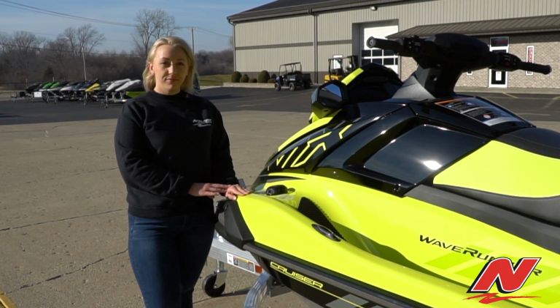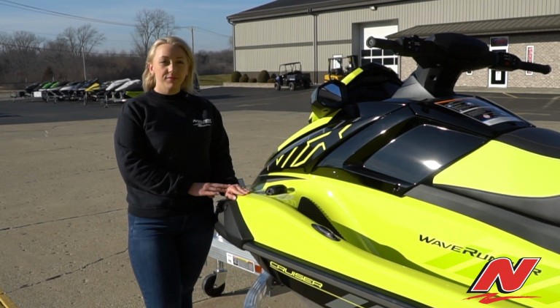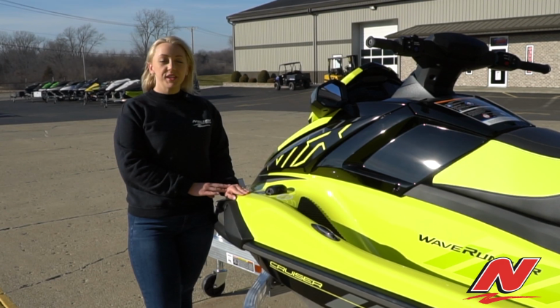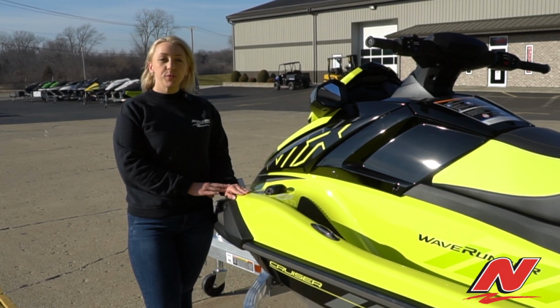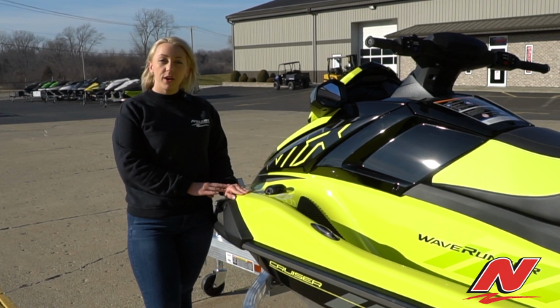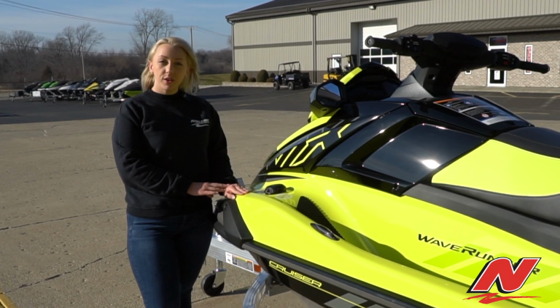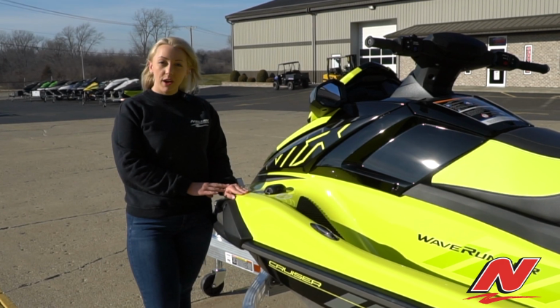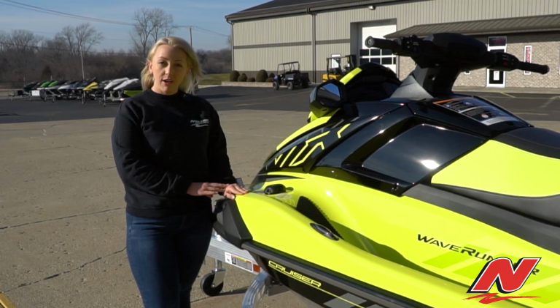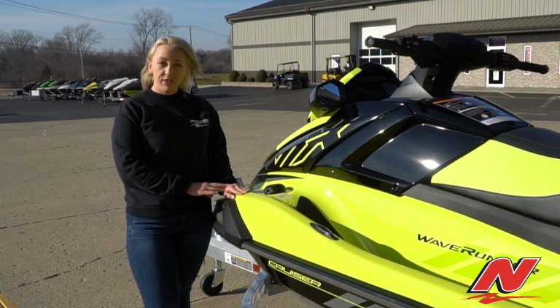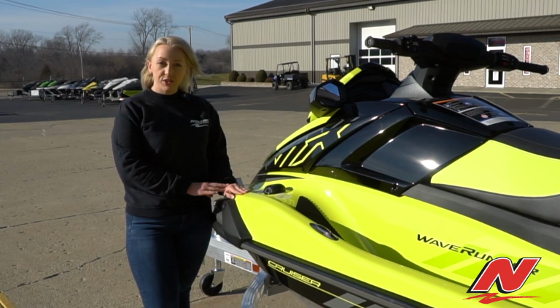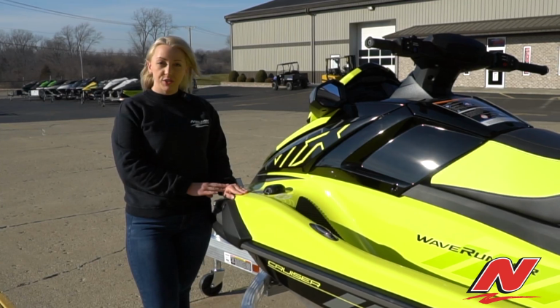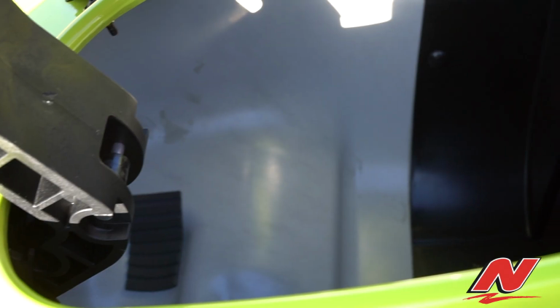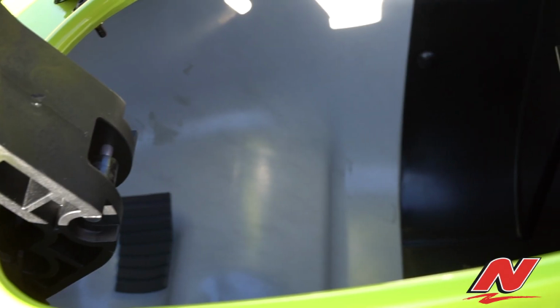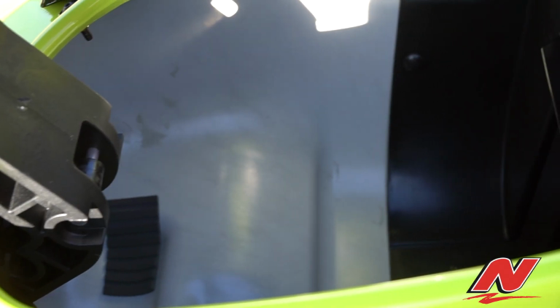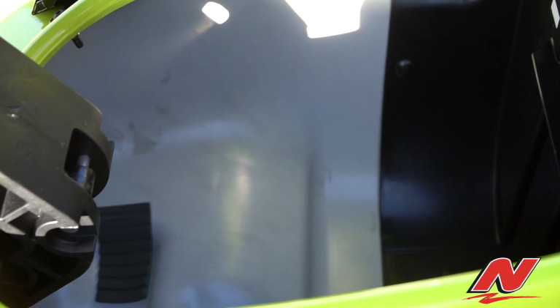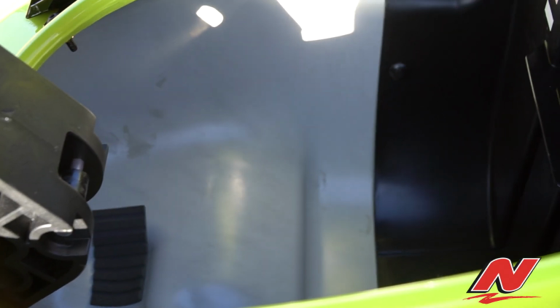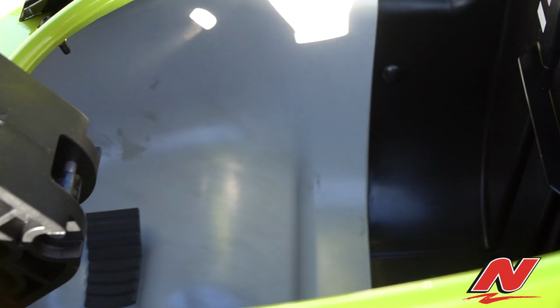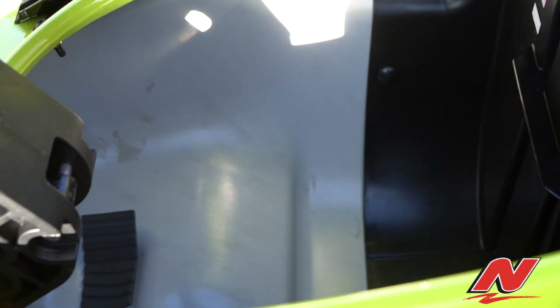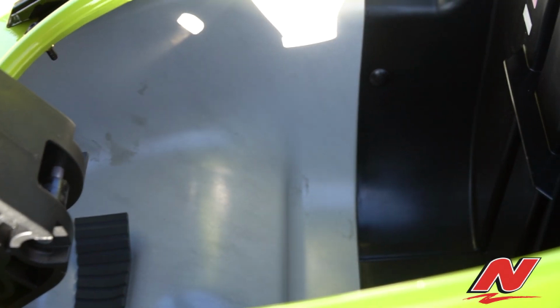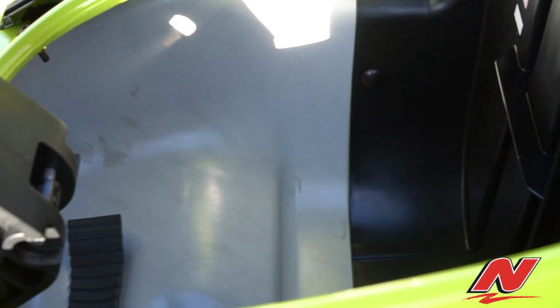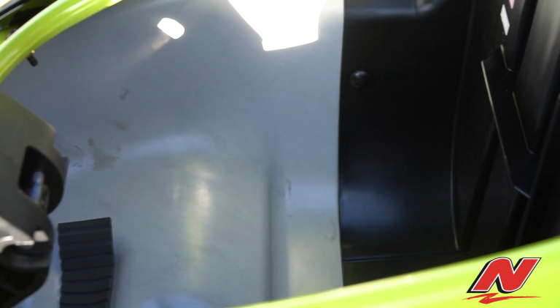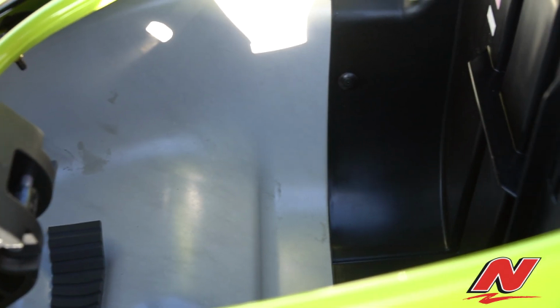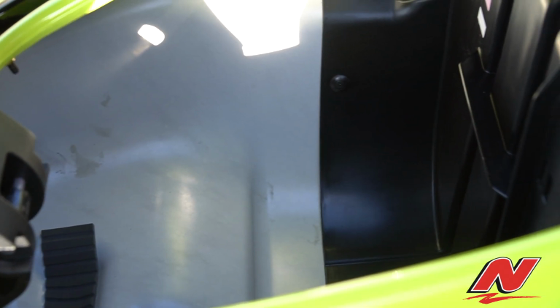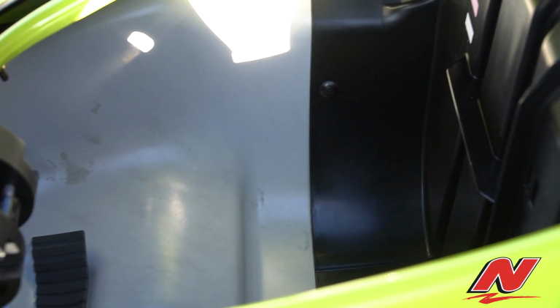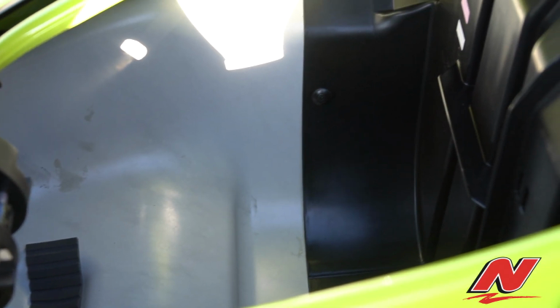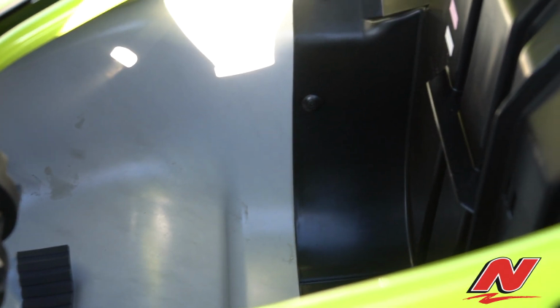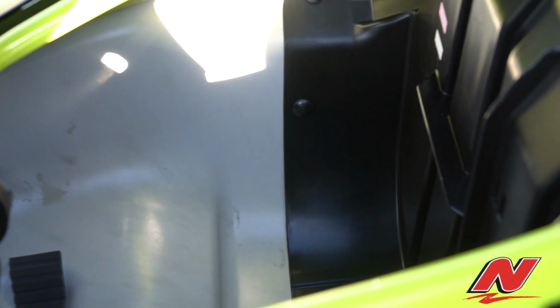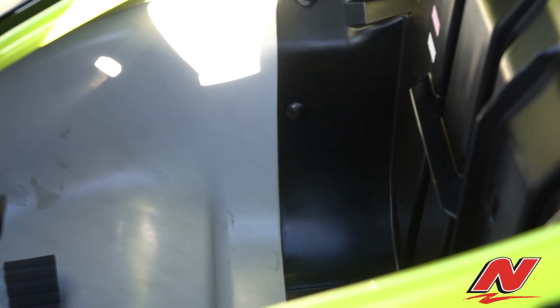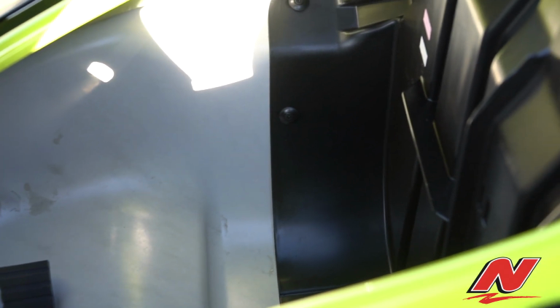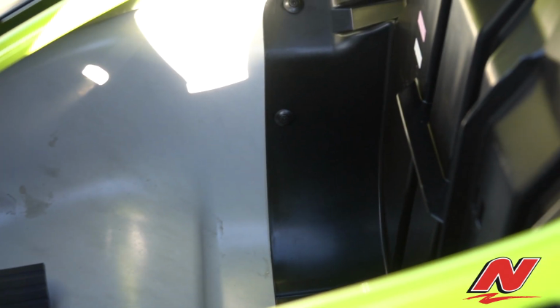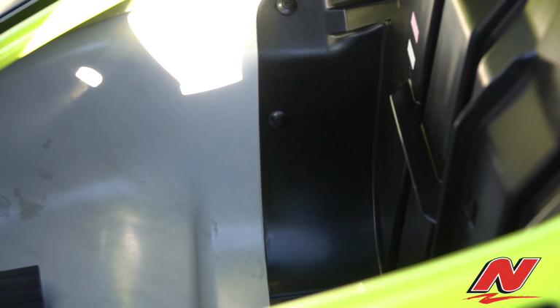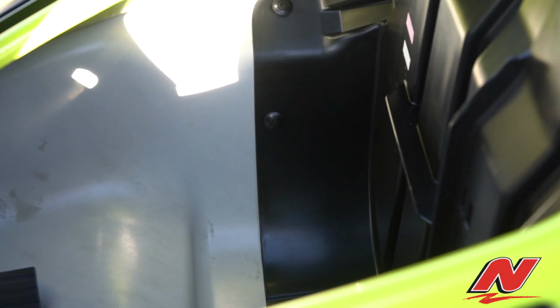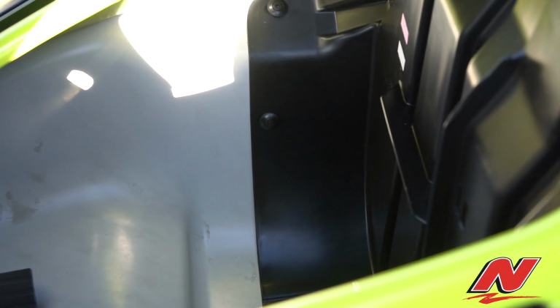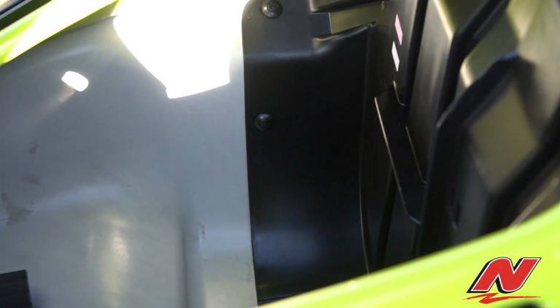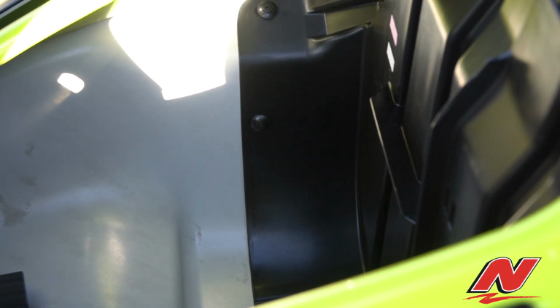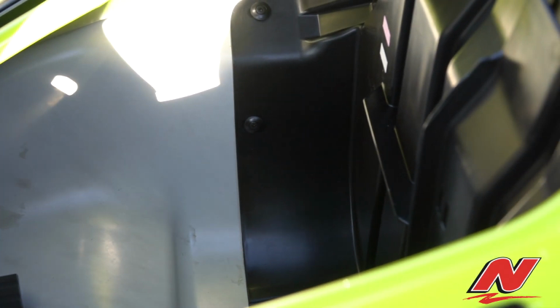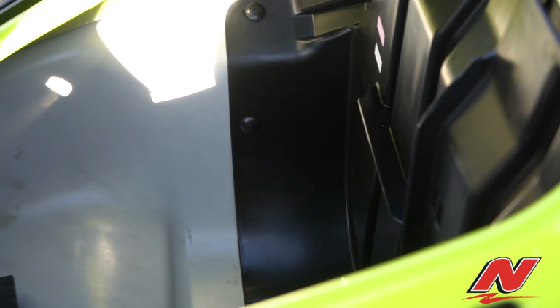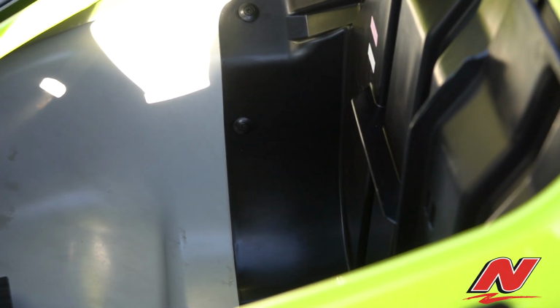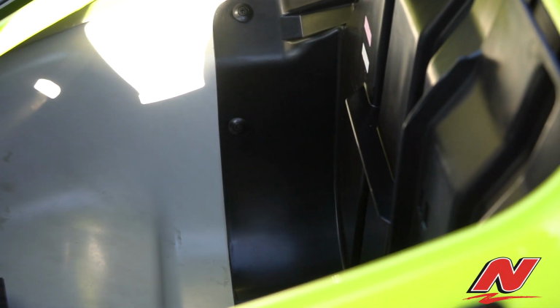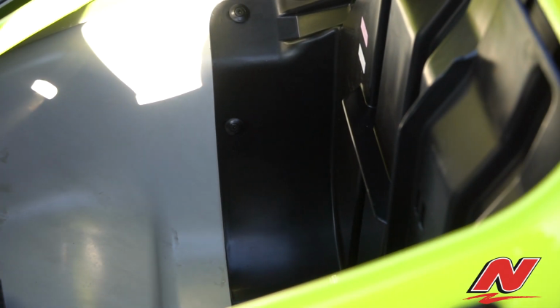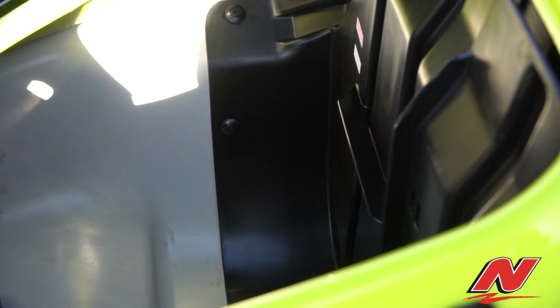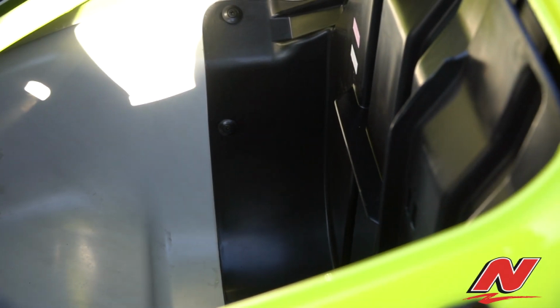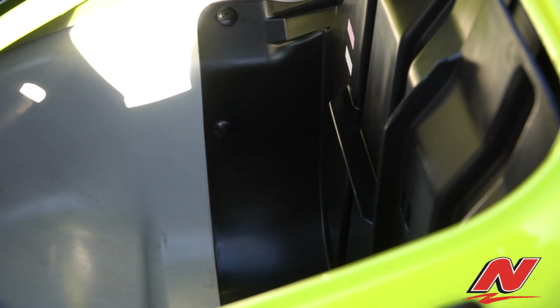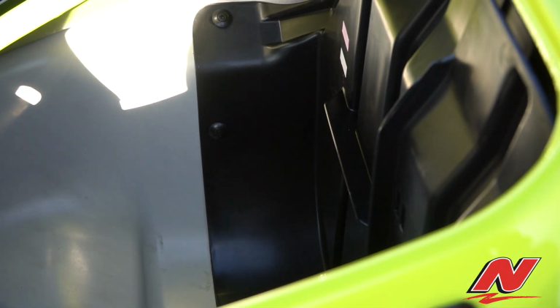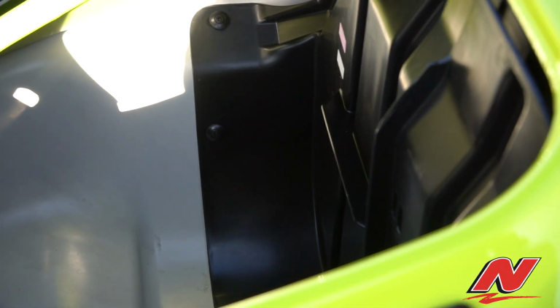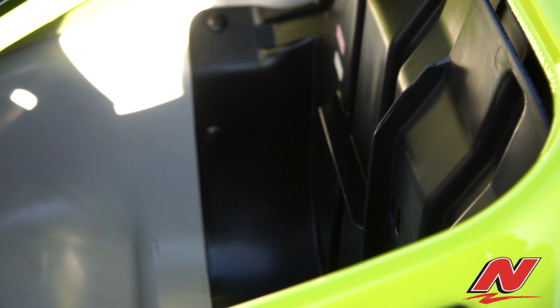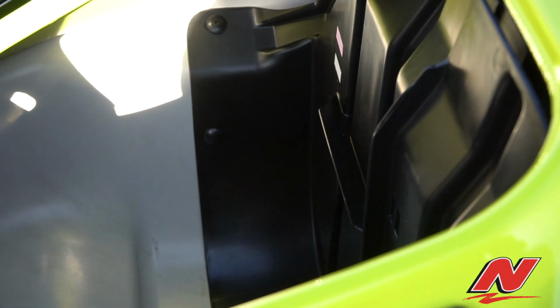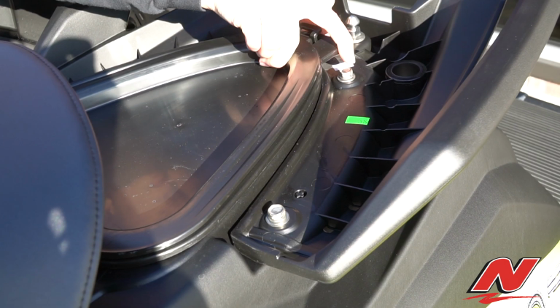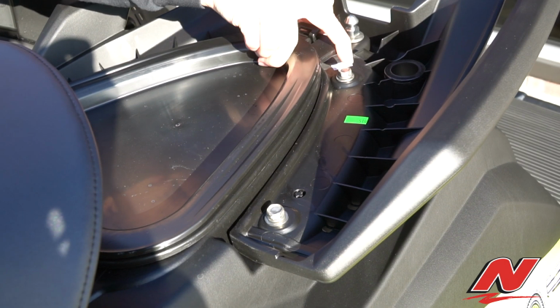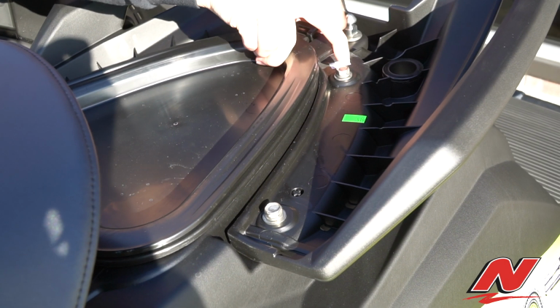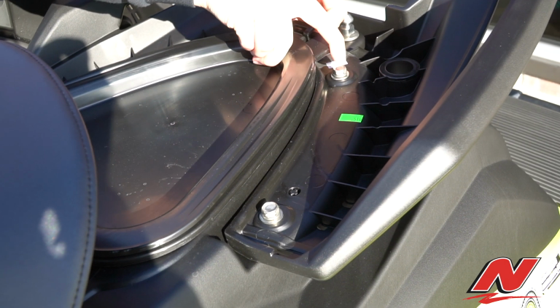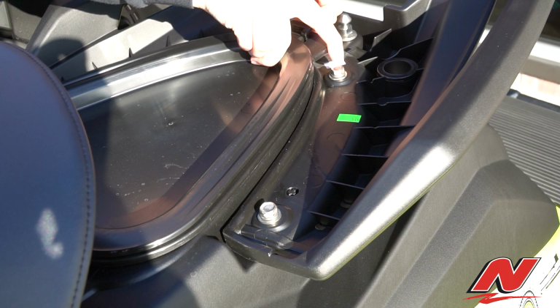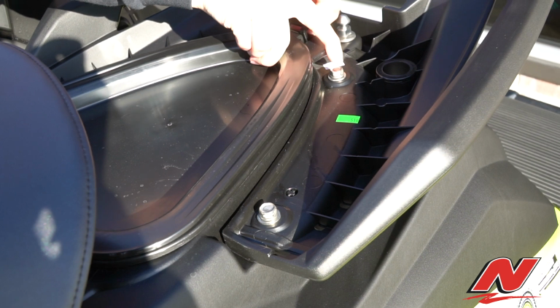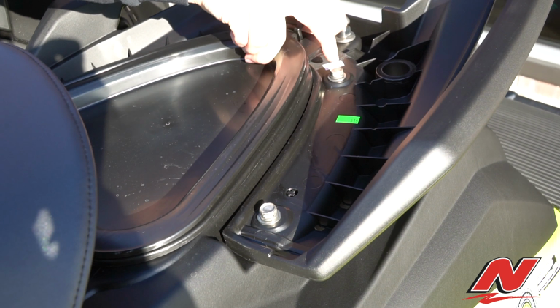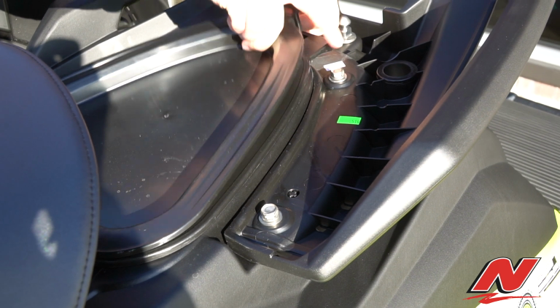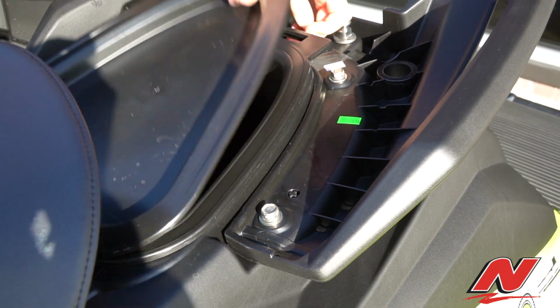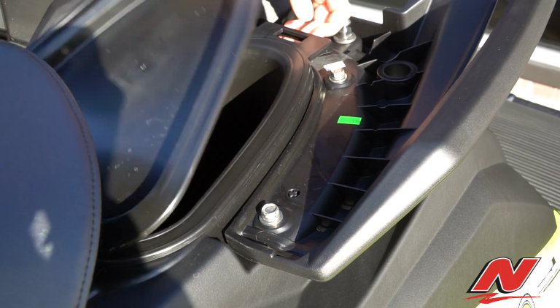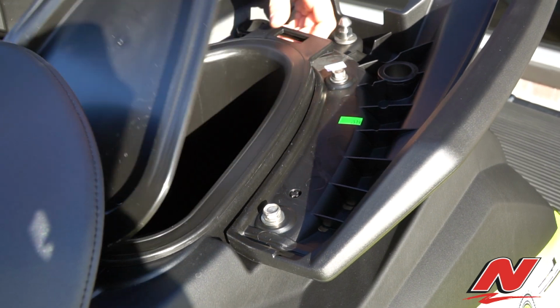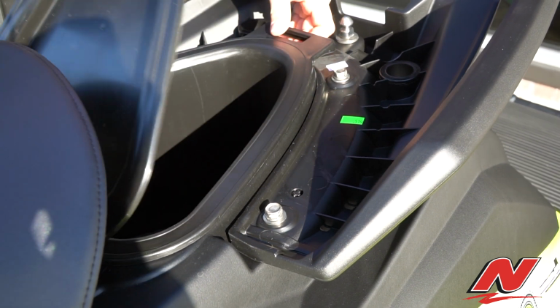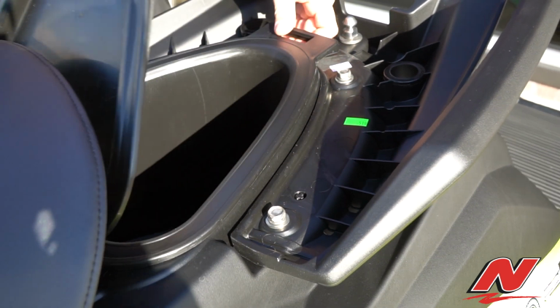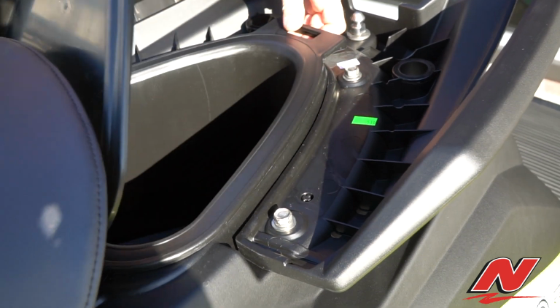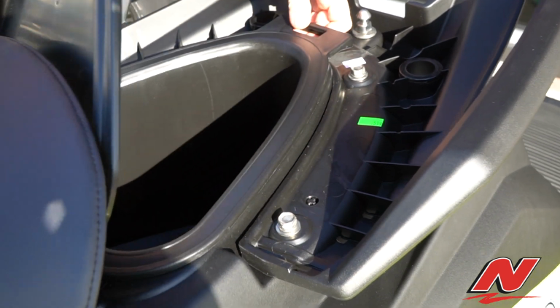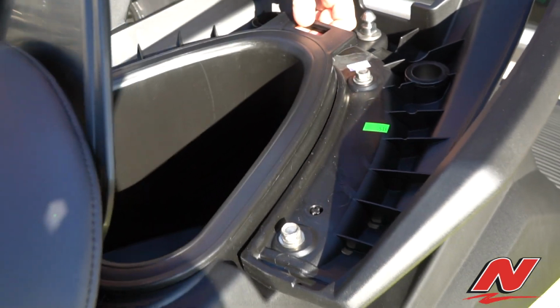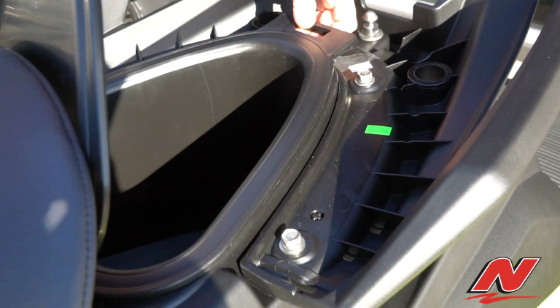This watercraft features 30.1 gallons of storage, featured in the bow as well as underneath the two-piece seat, which we'll get to in just a moment.